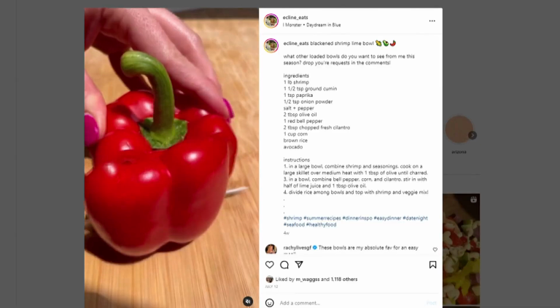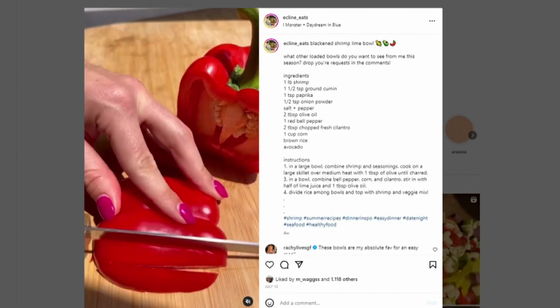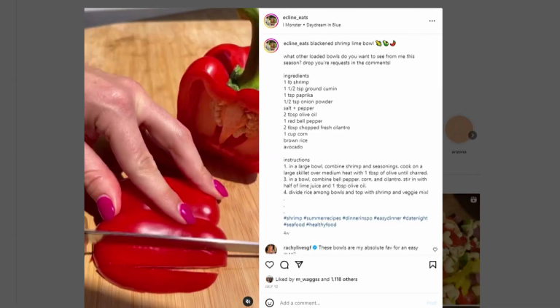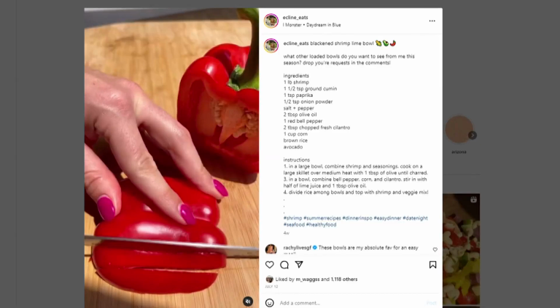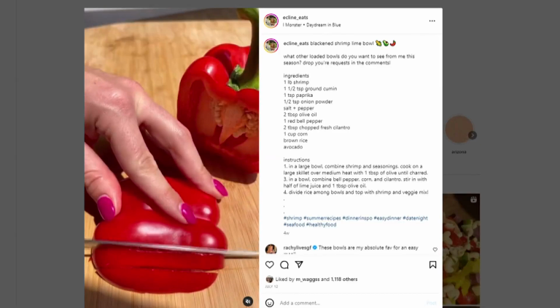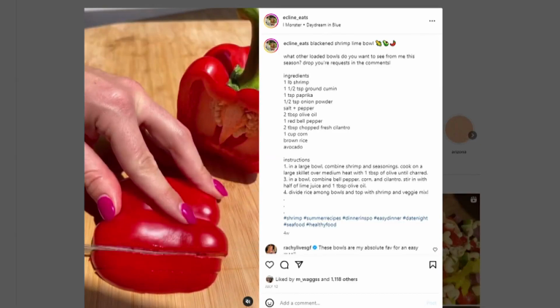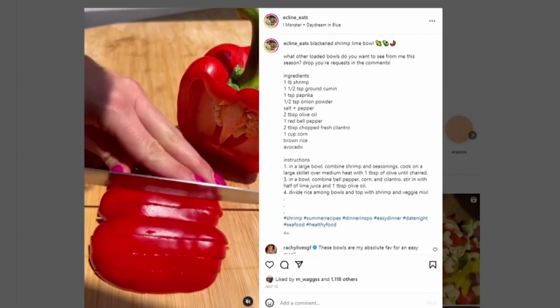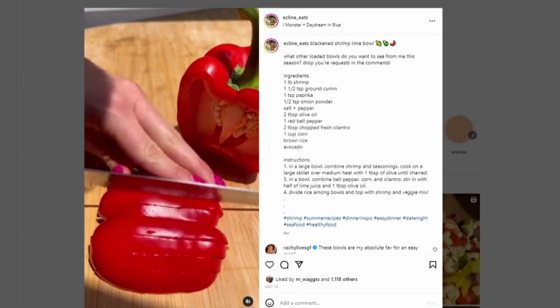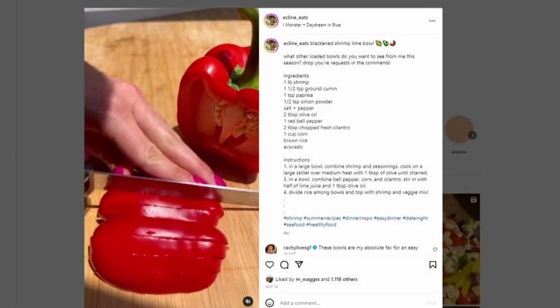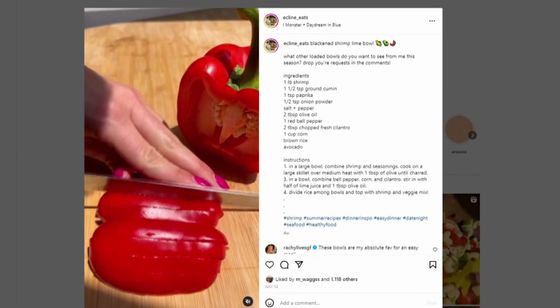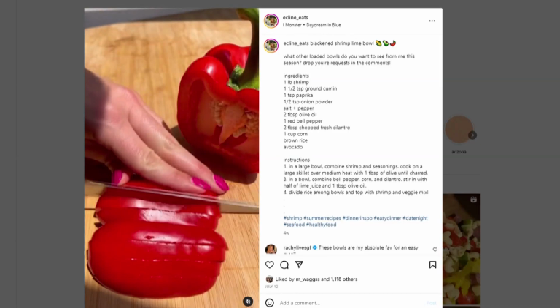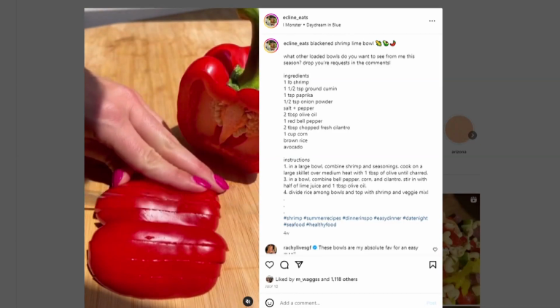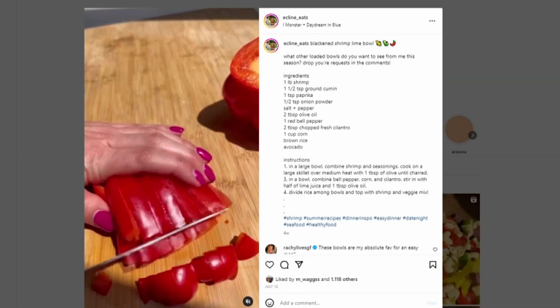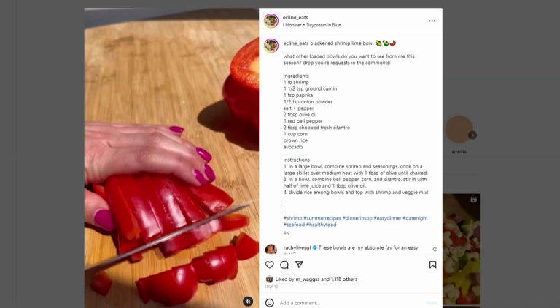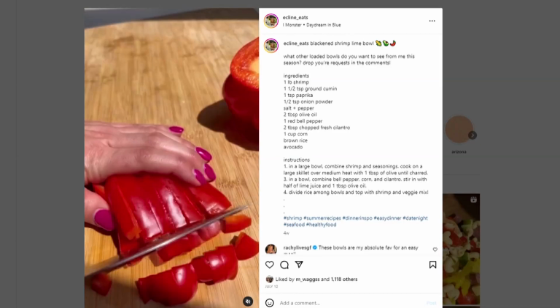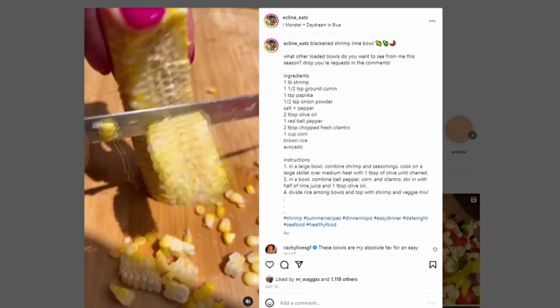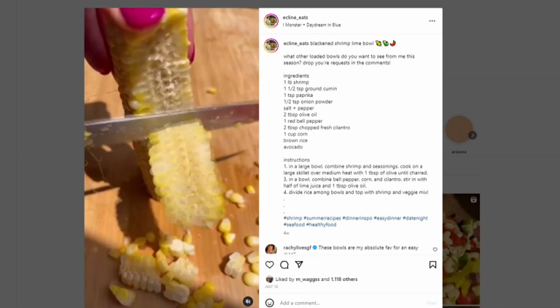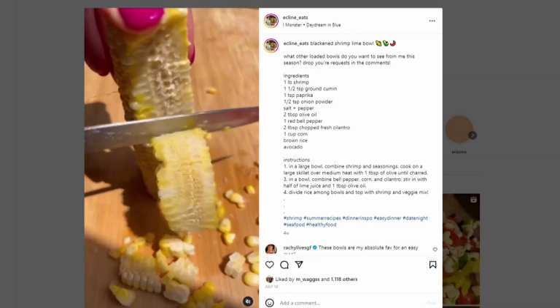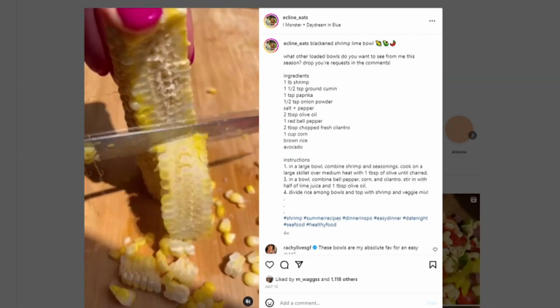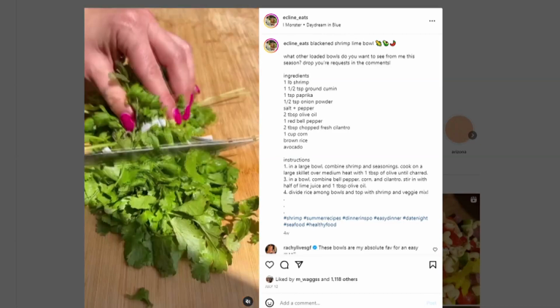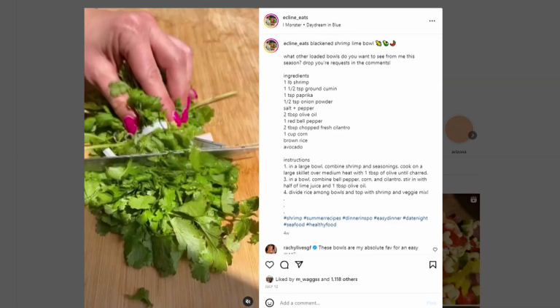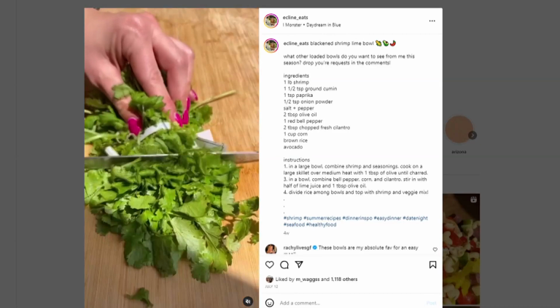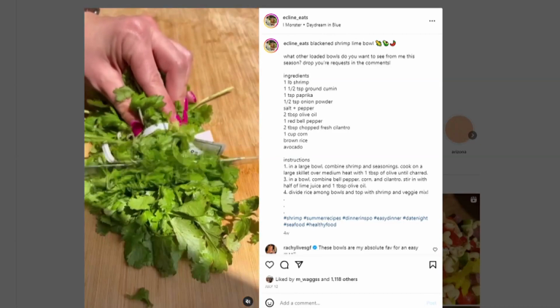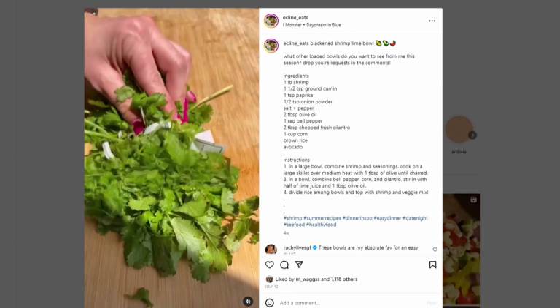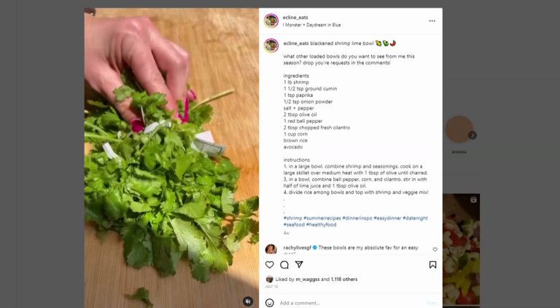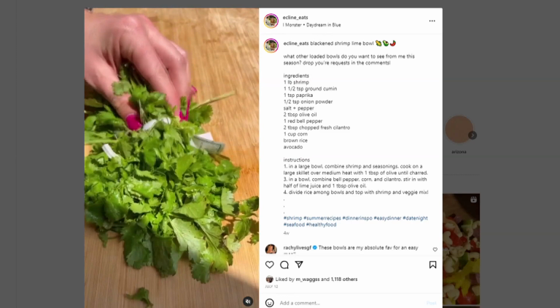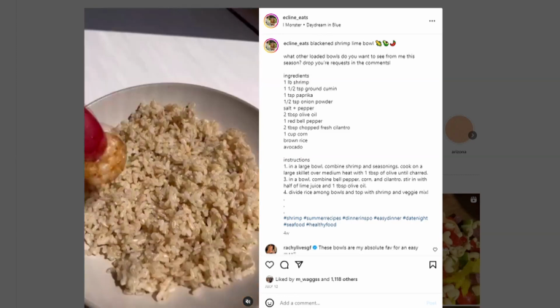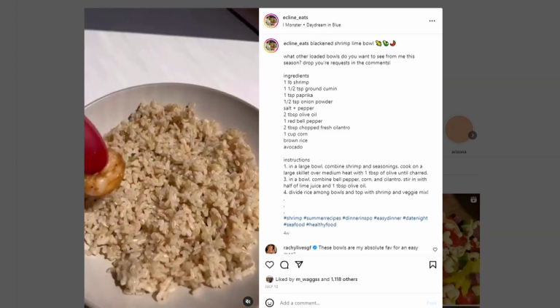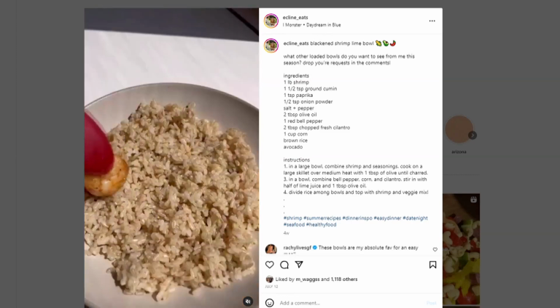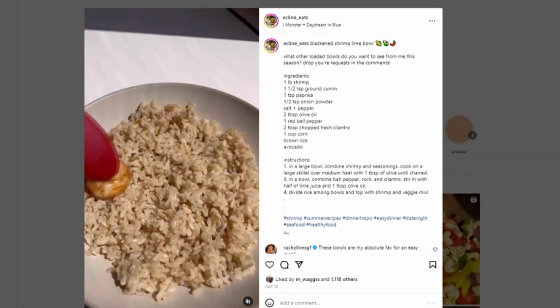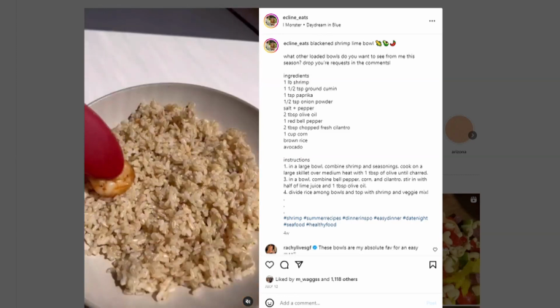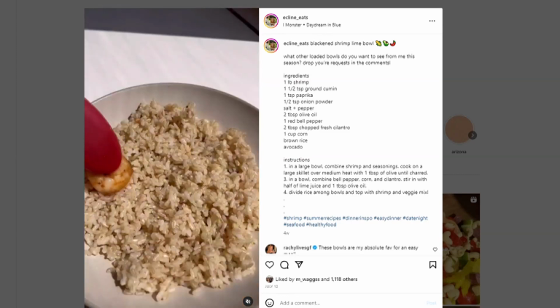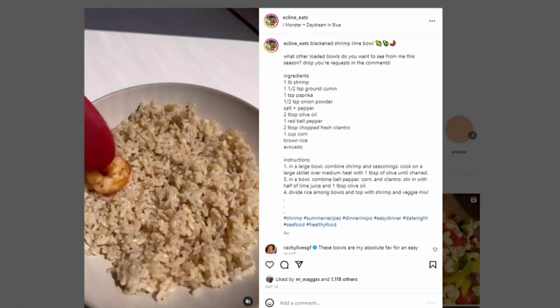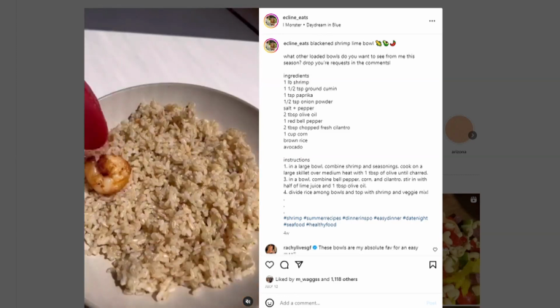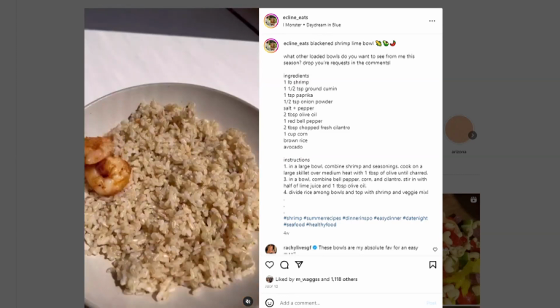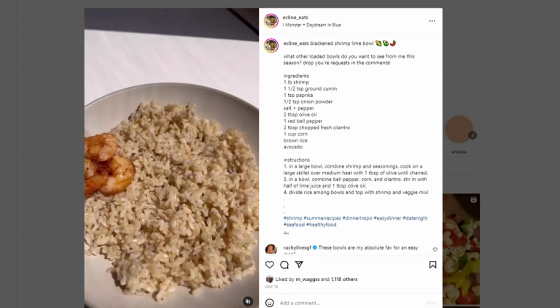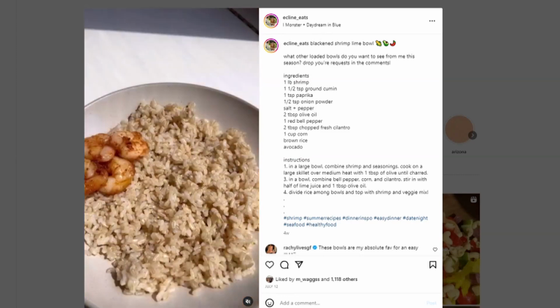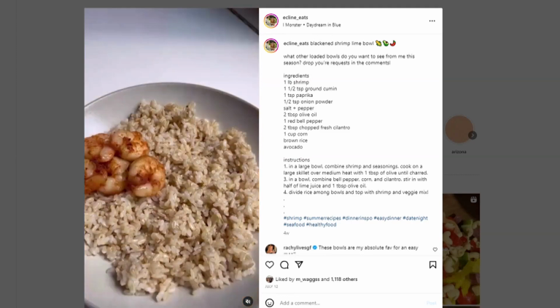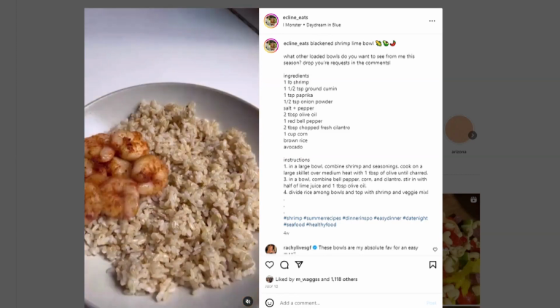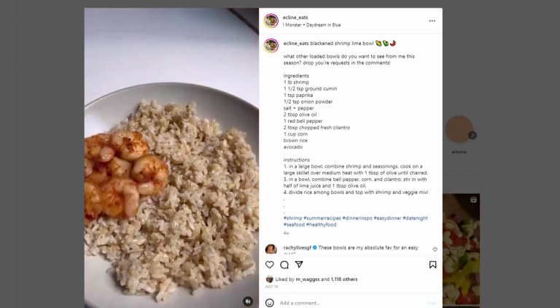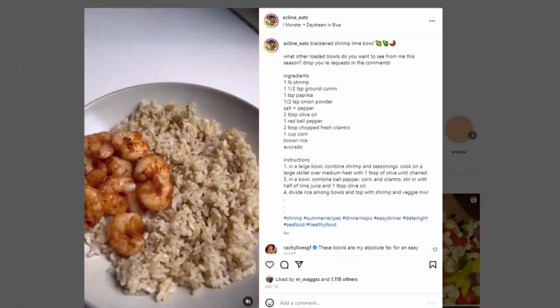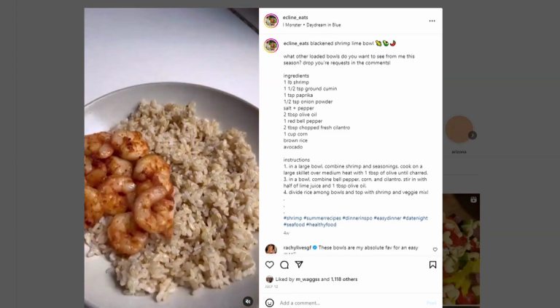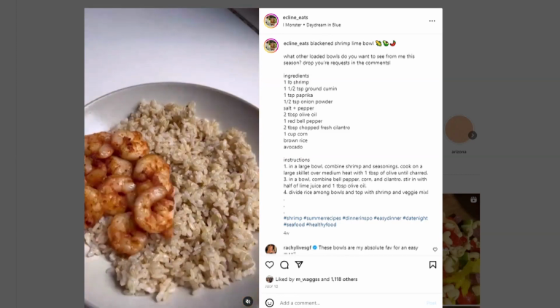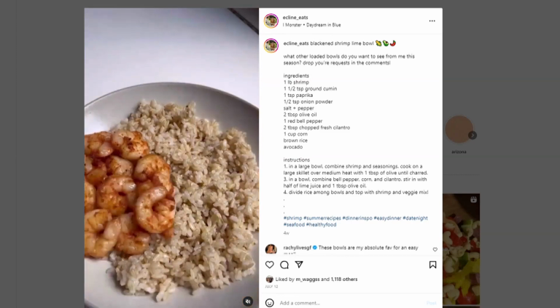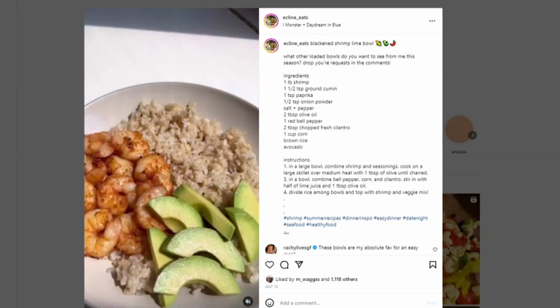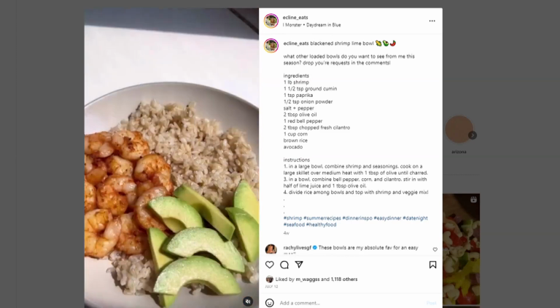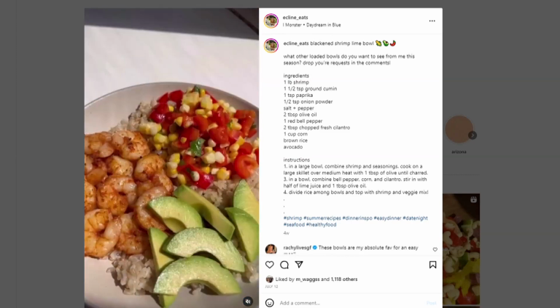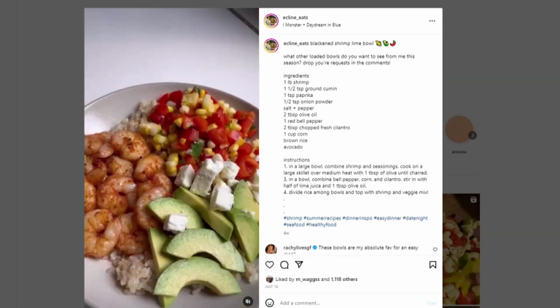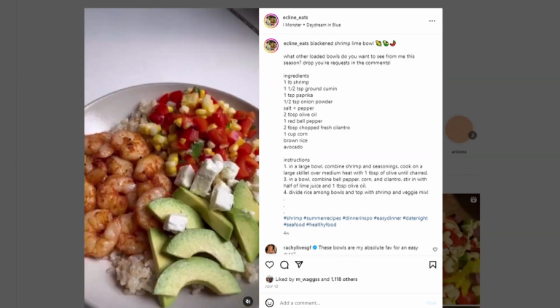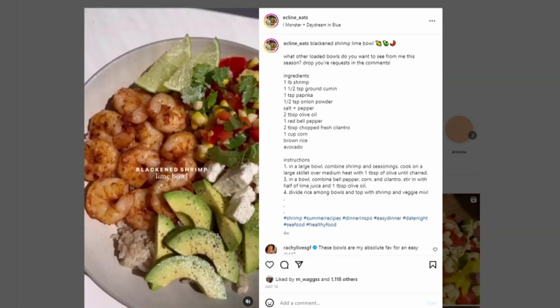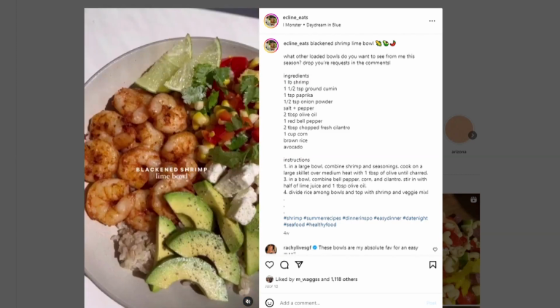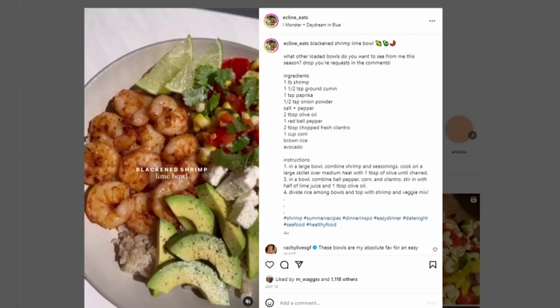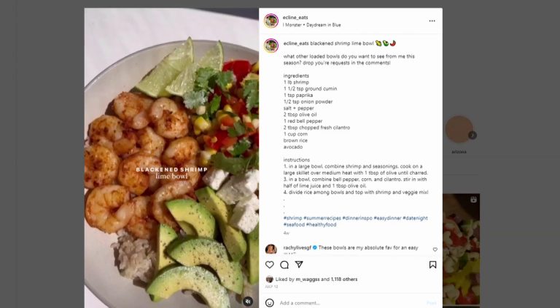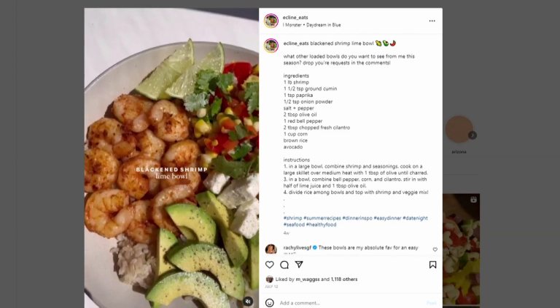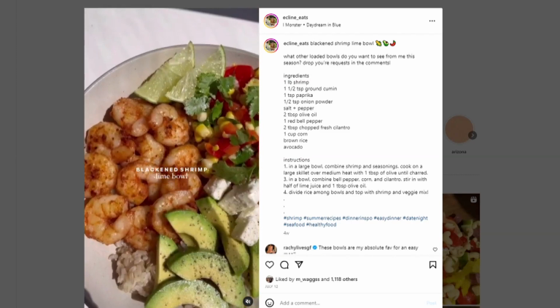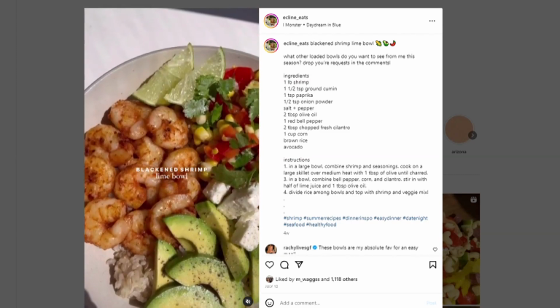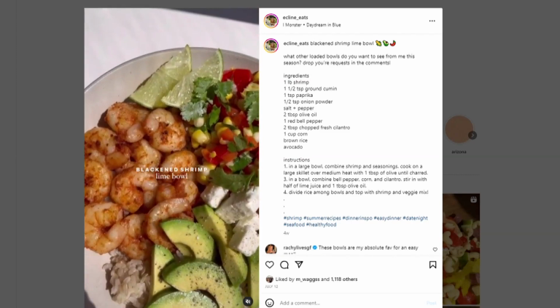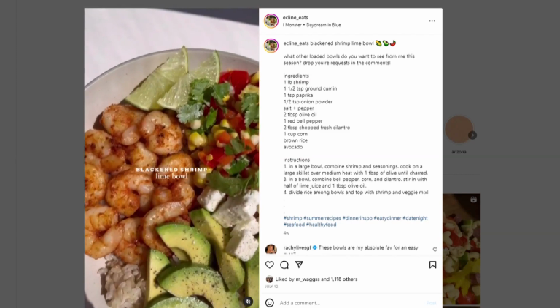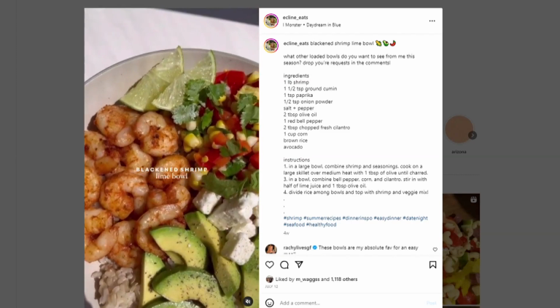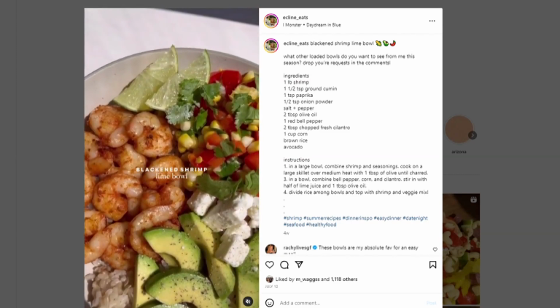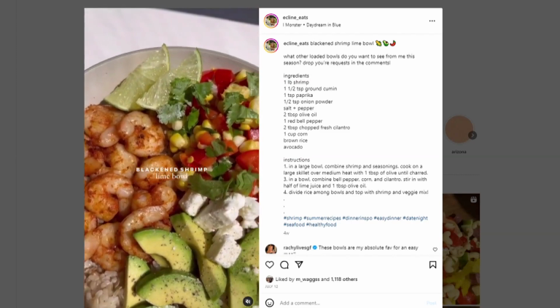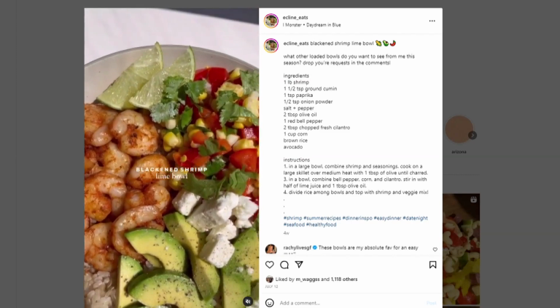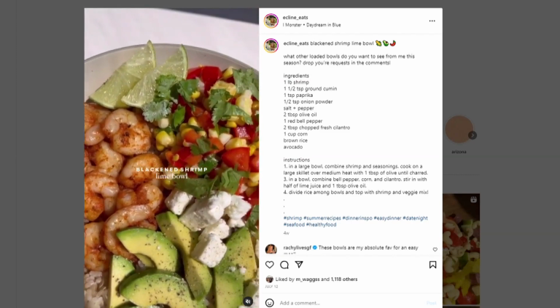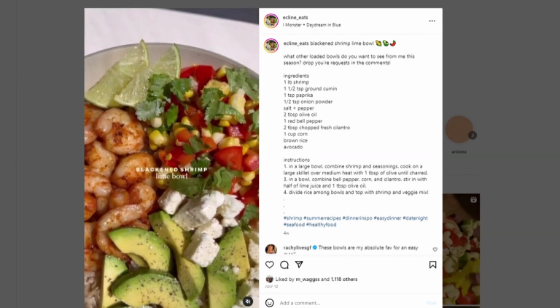I'm going to bring to you a blackened shrimp lime bowl. That looks so good — smells good too. What do we got?